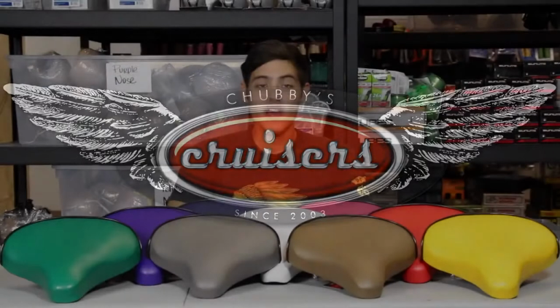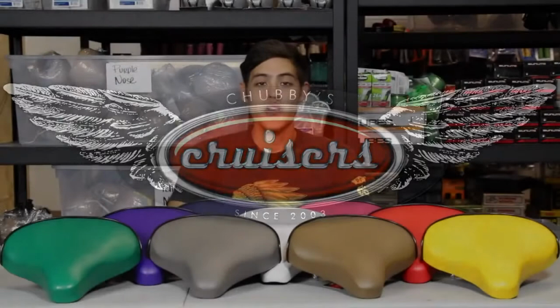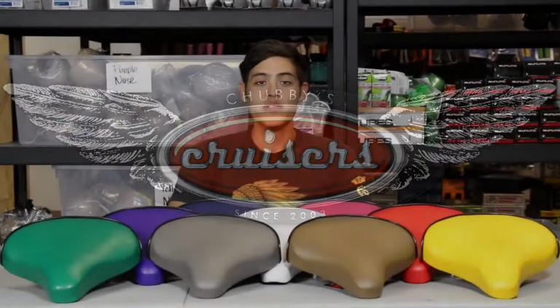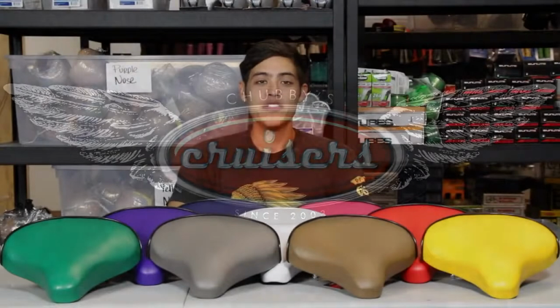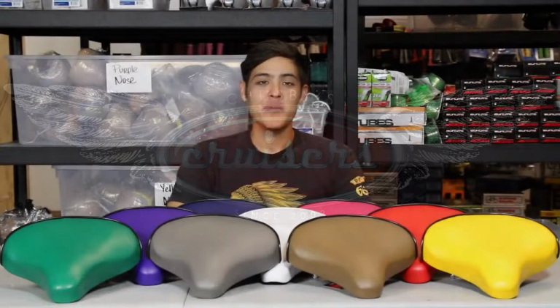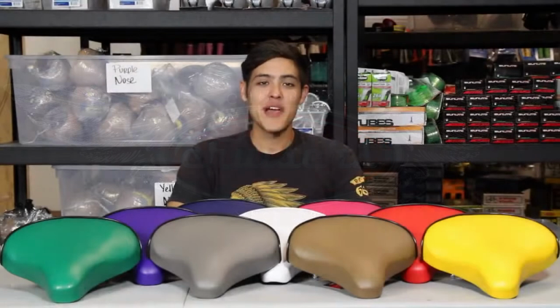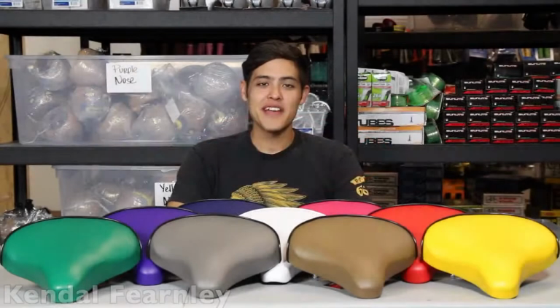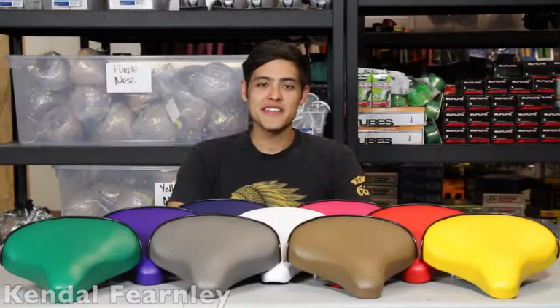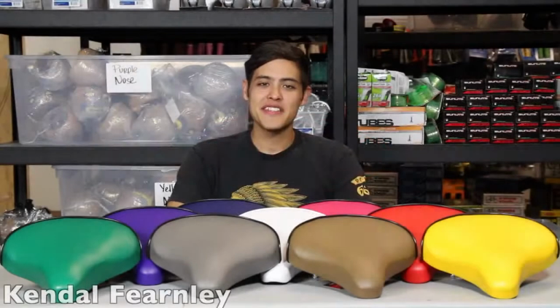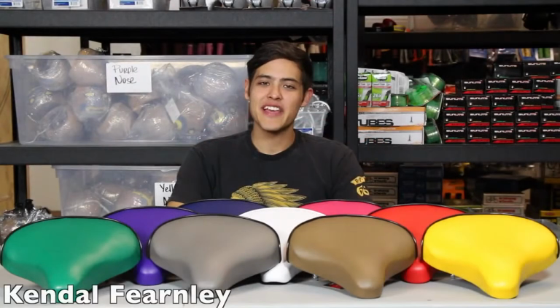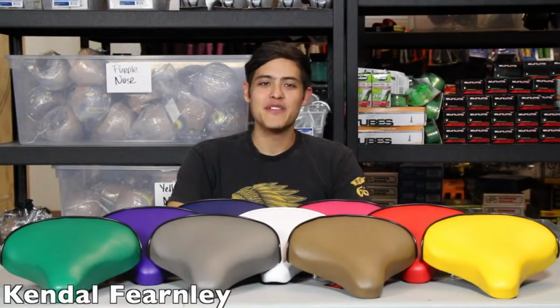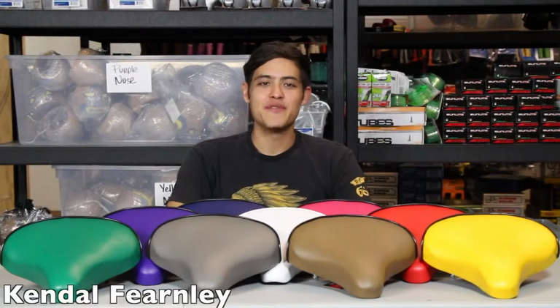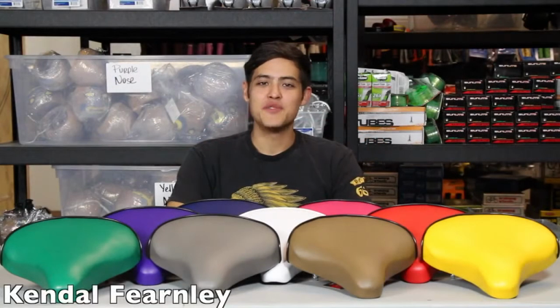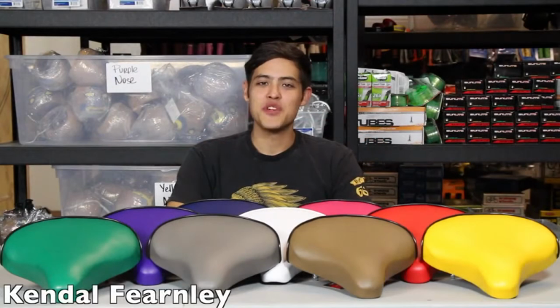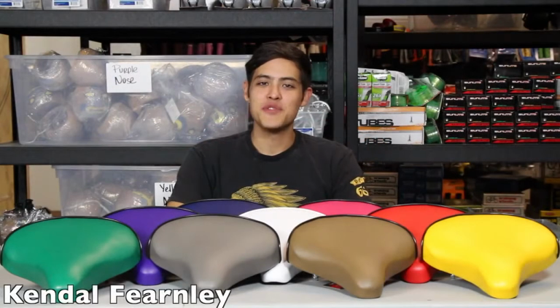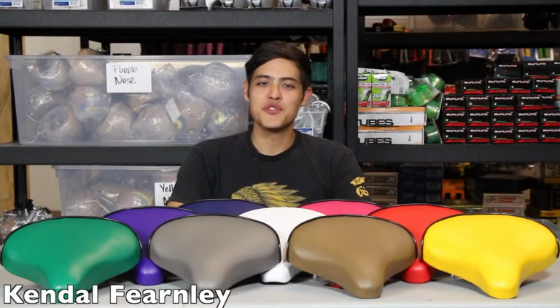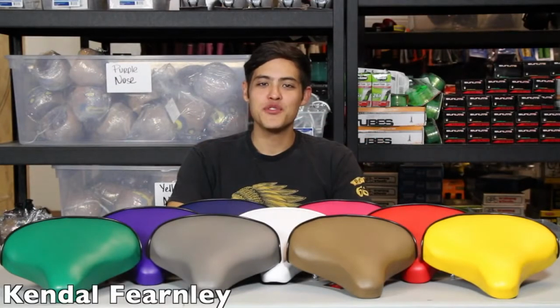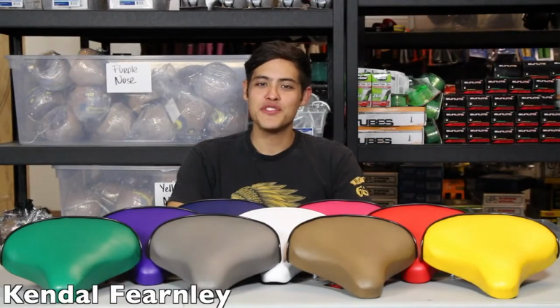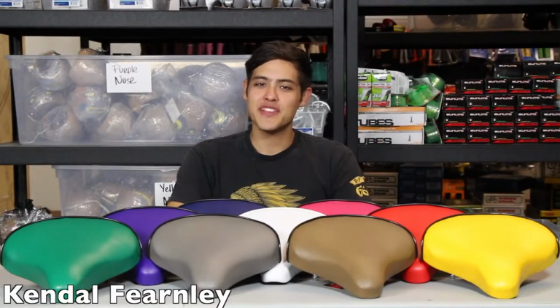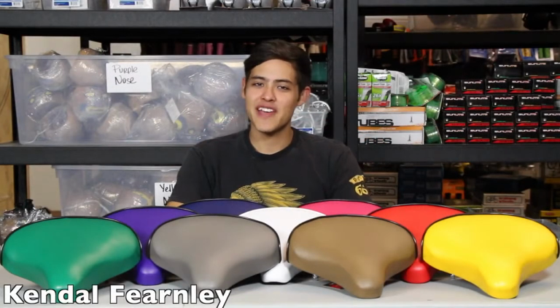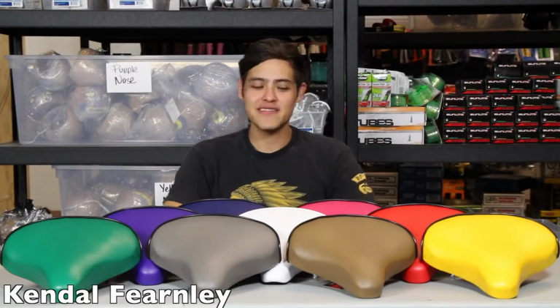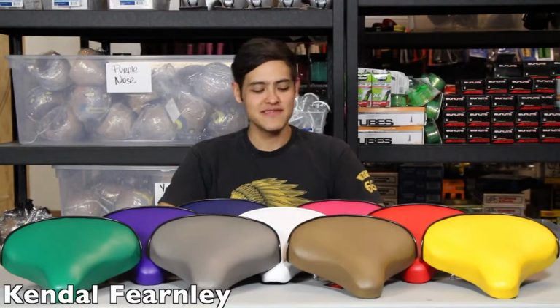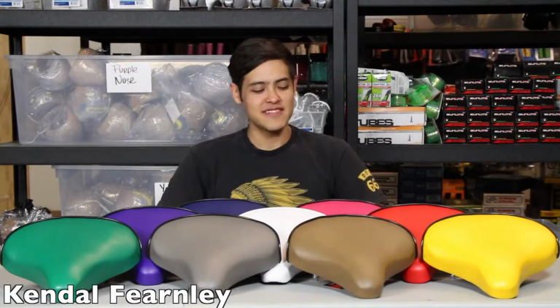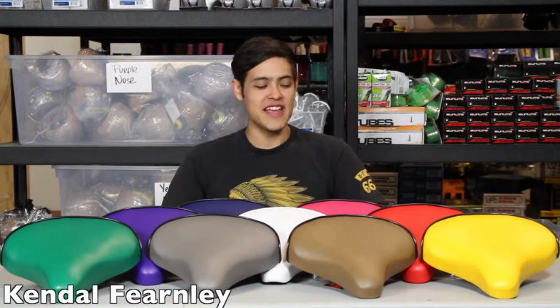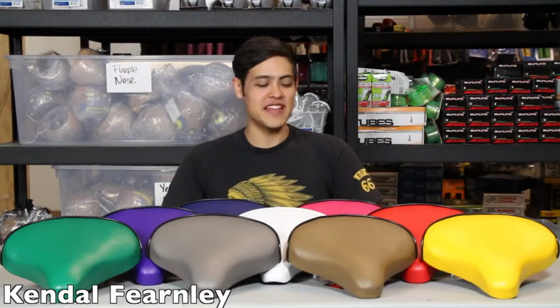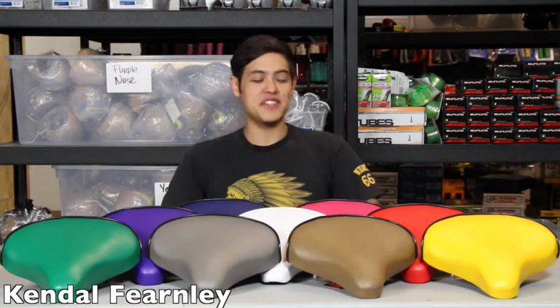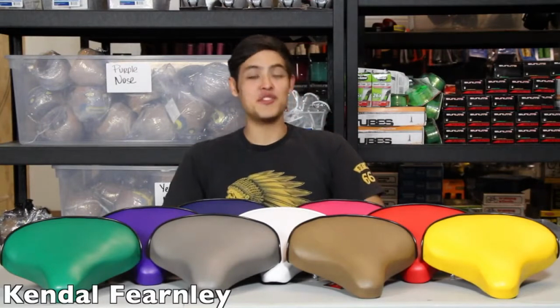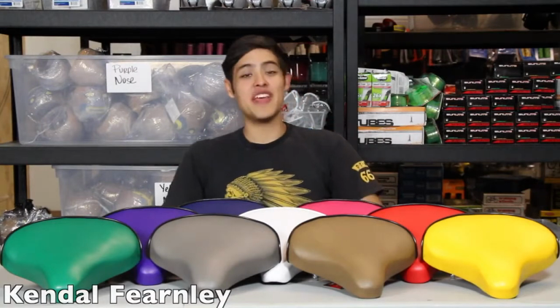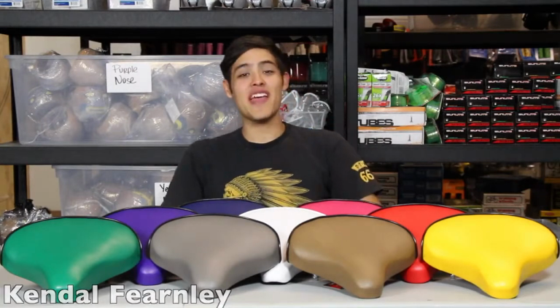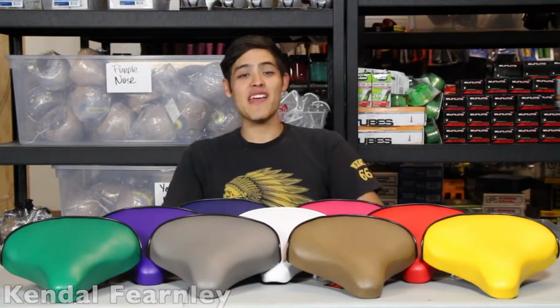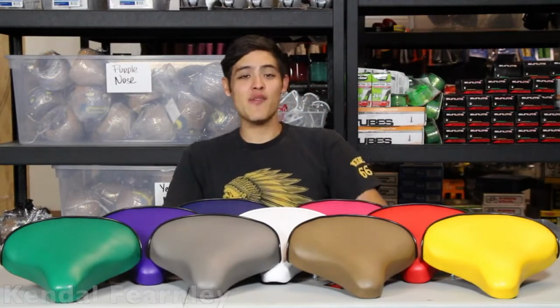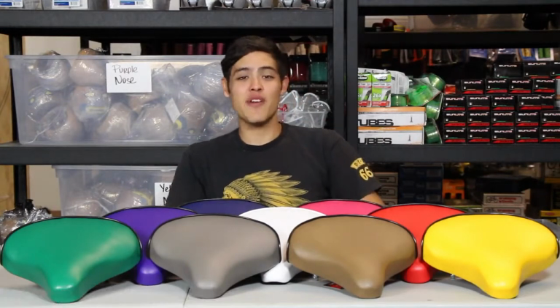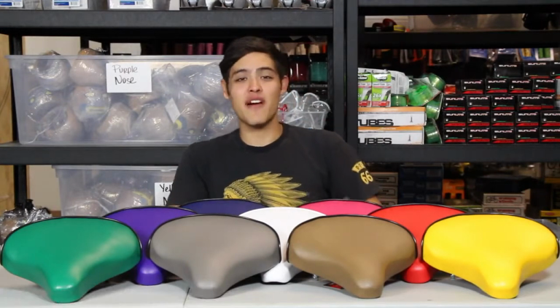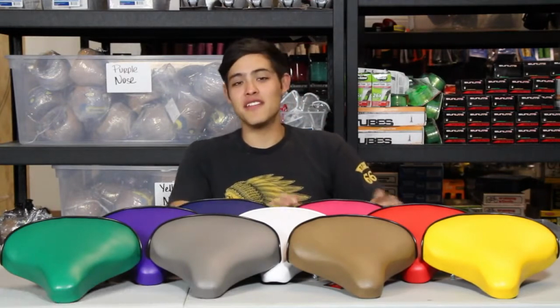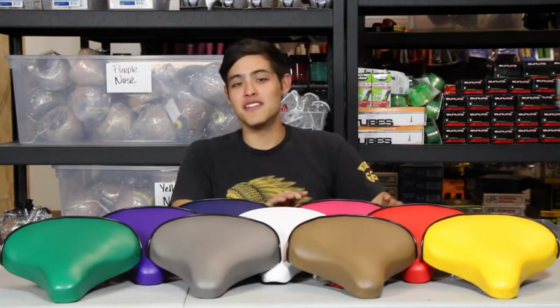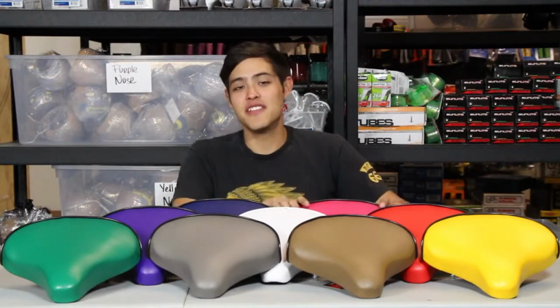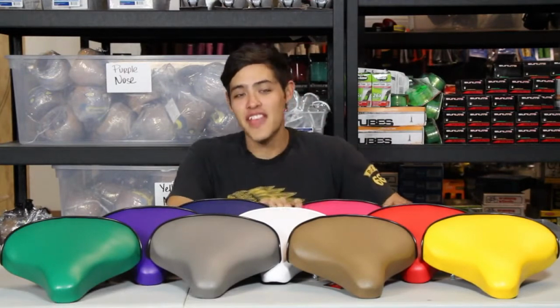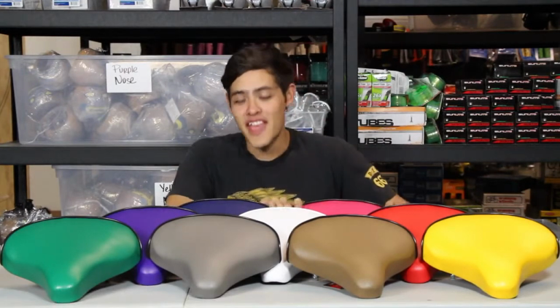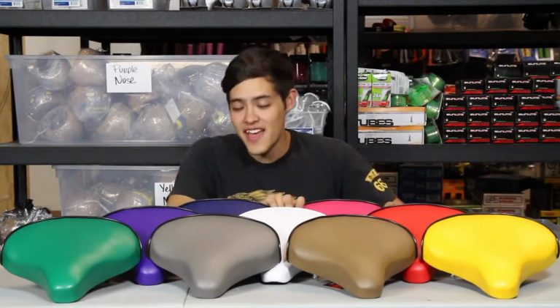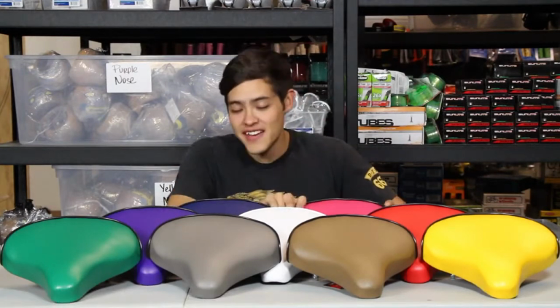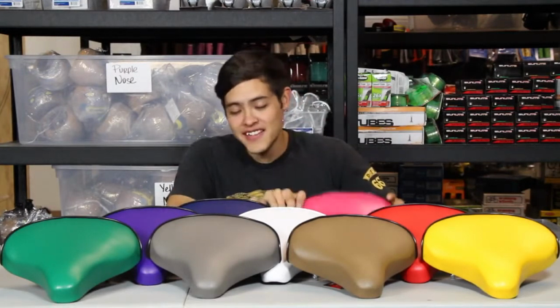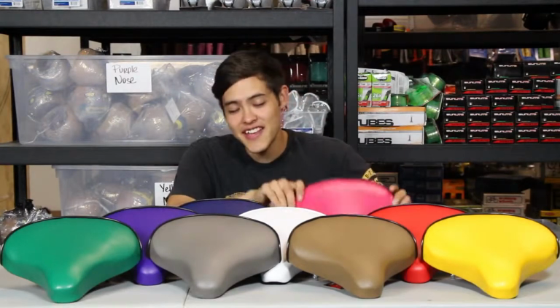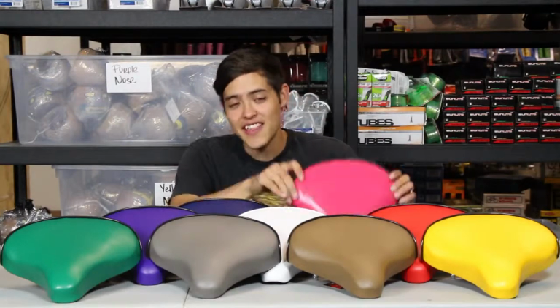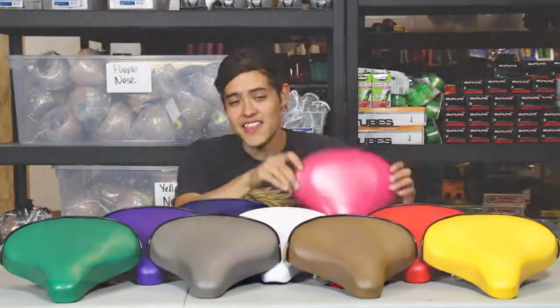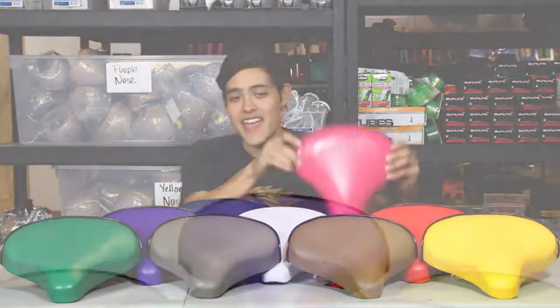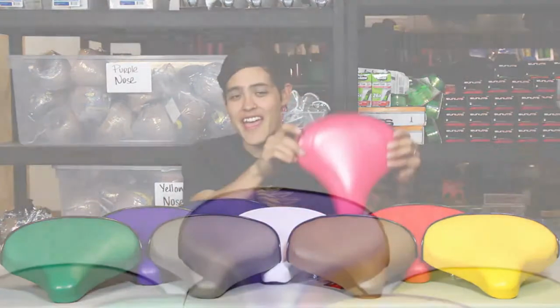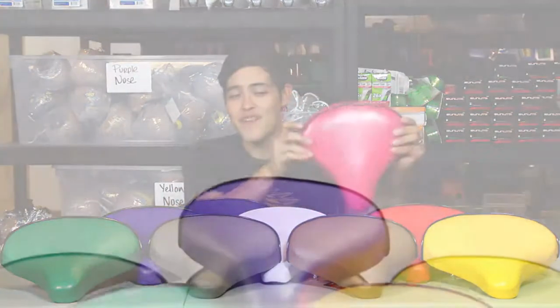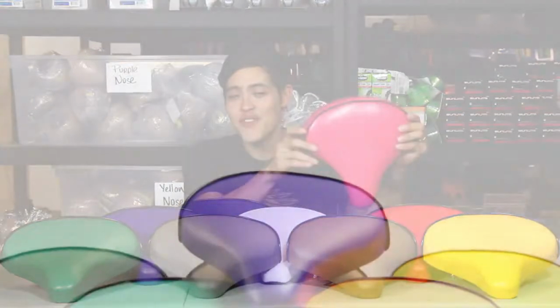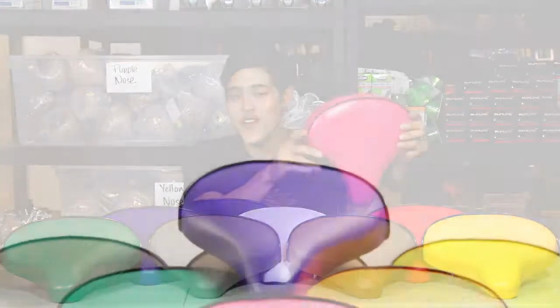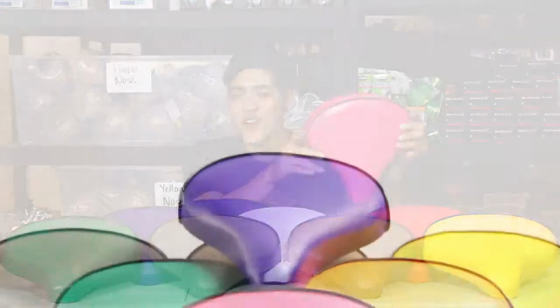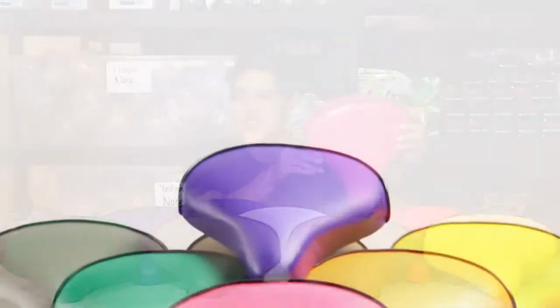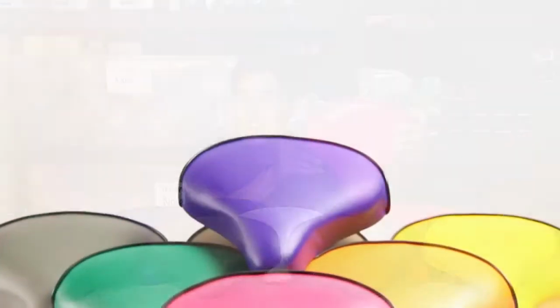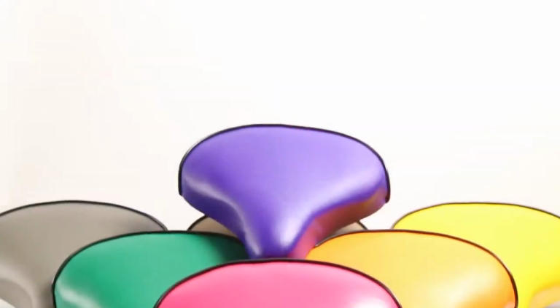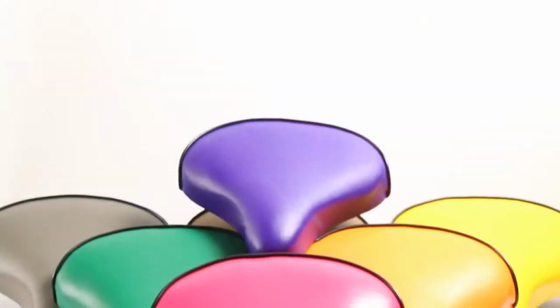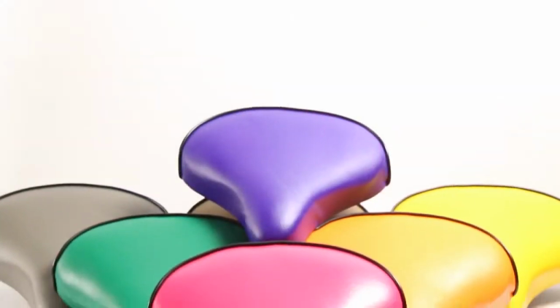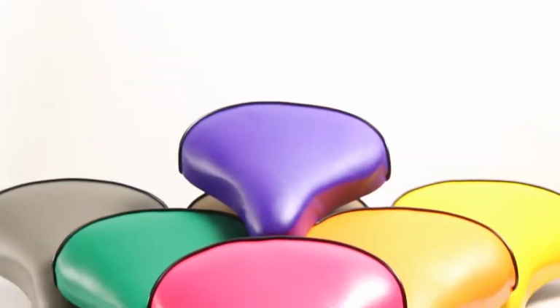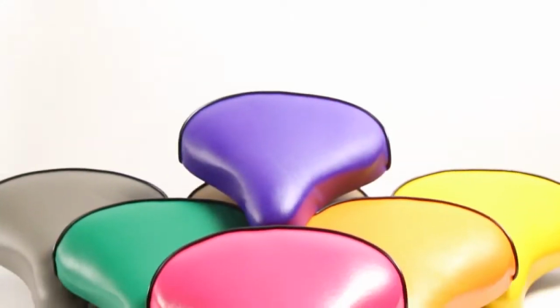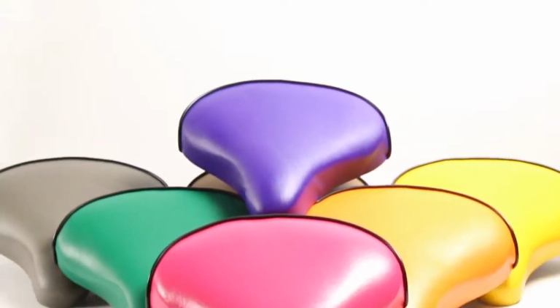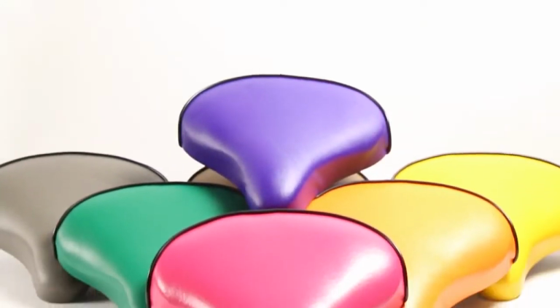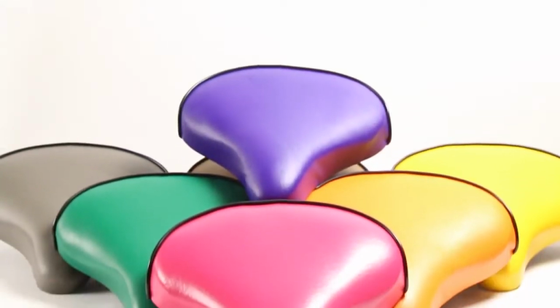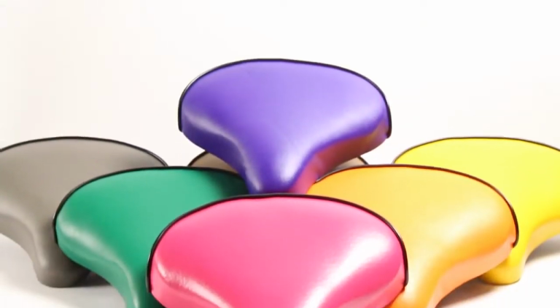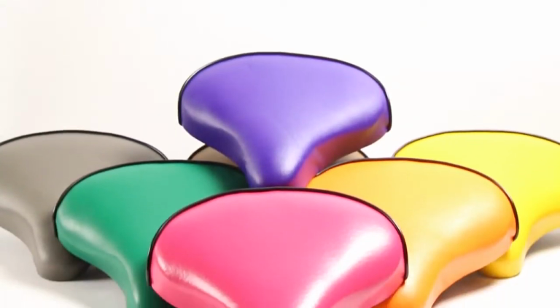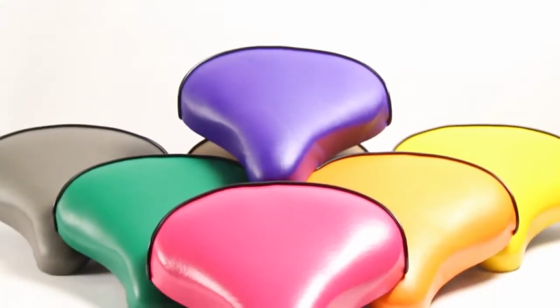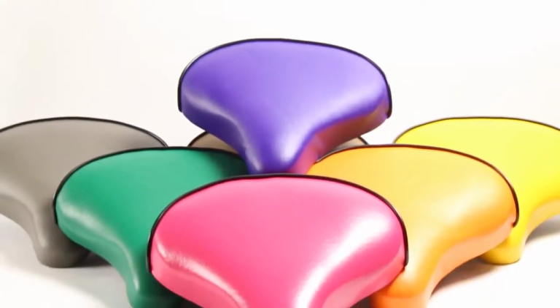What's up guys? This is Kendall from Chubby's Cruisers again, and today we are looking at the FNR Cycles colored seats.